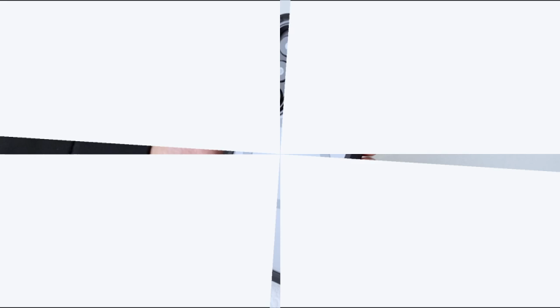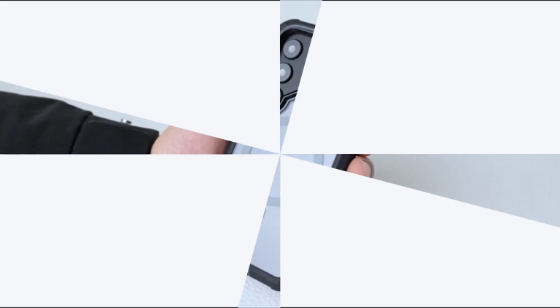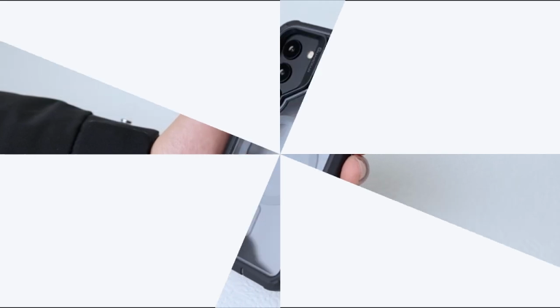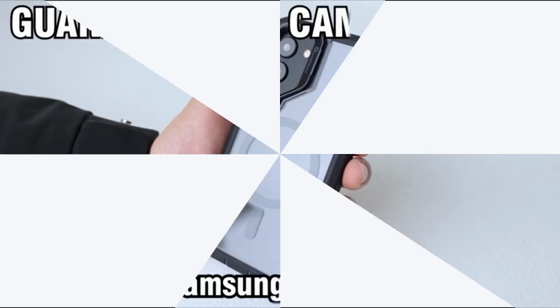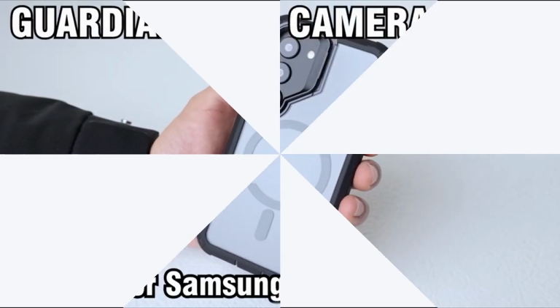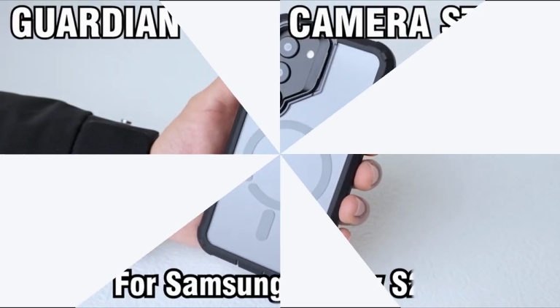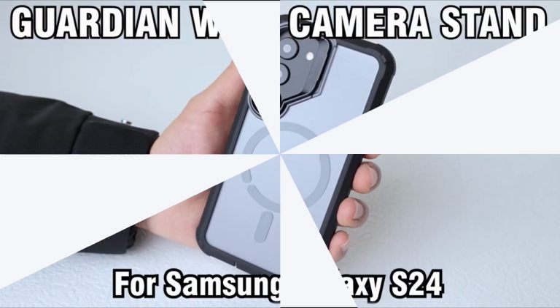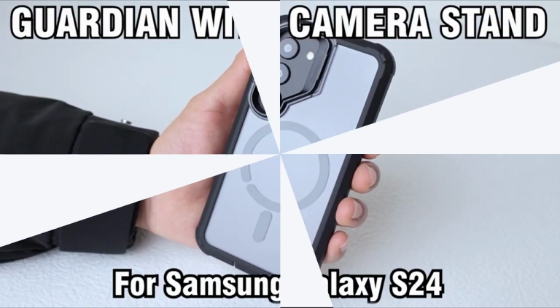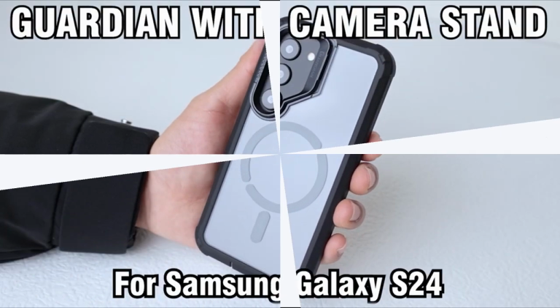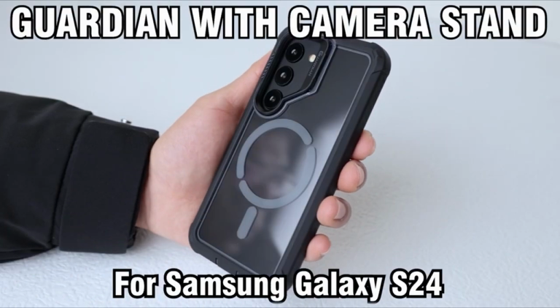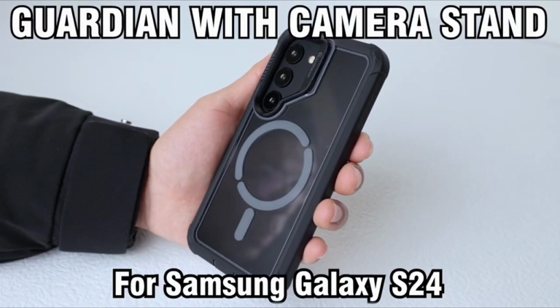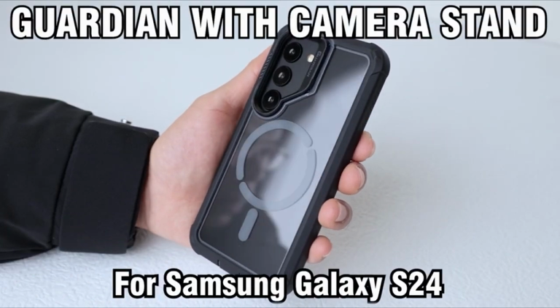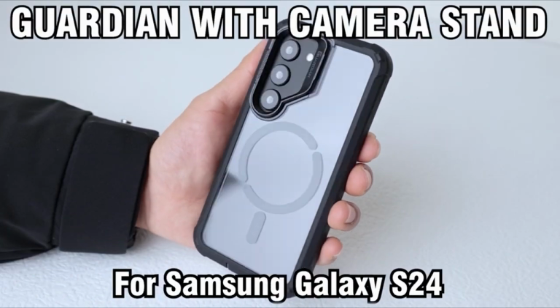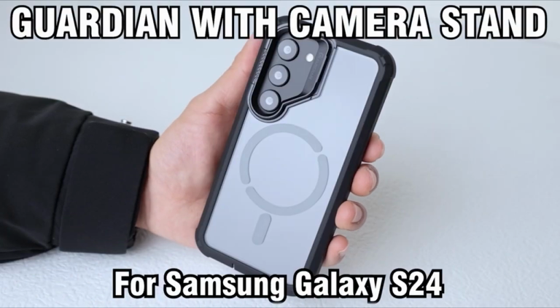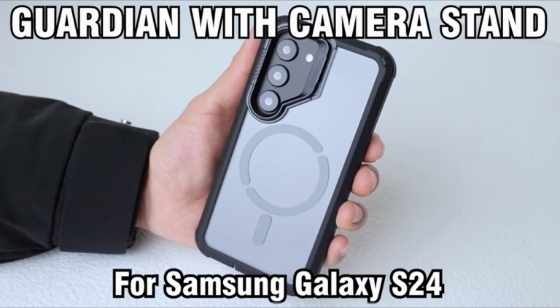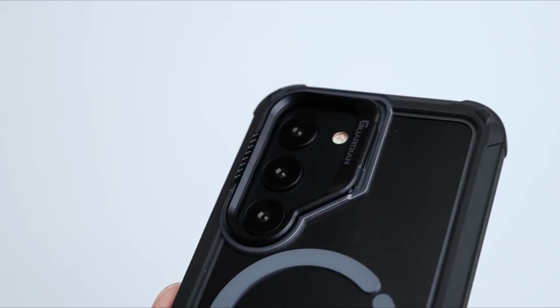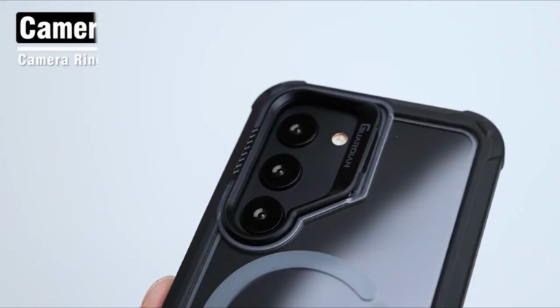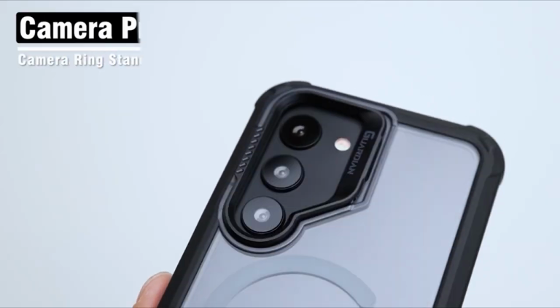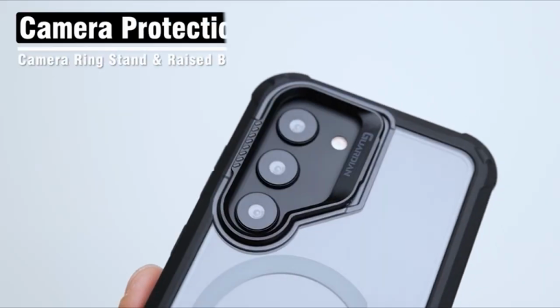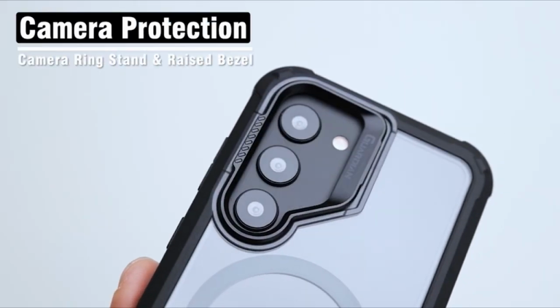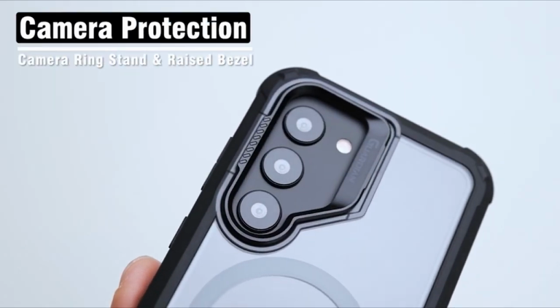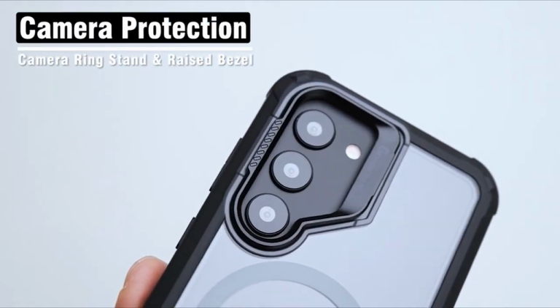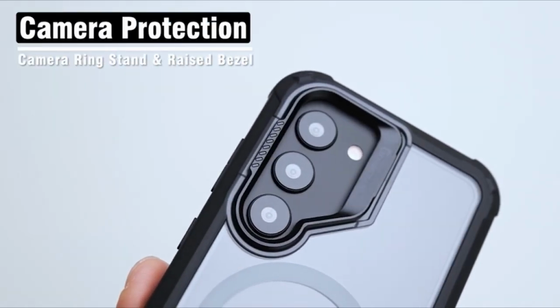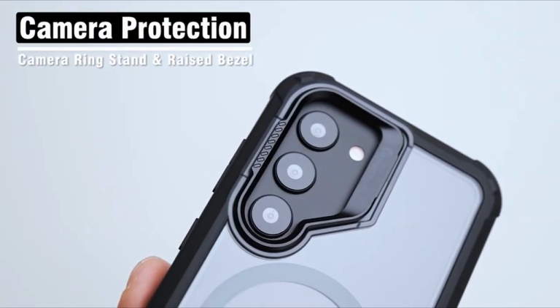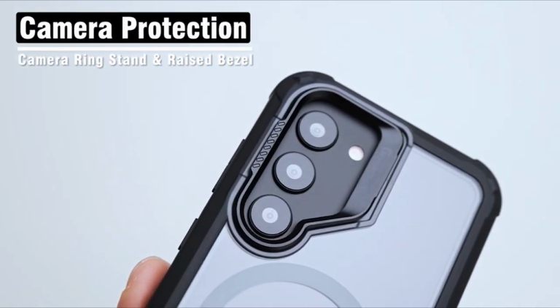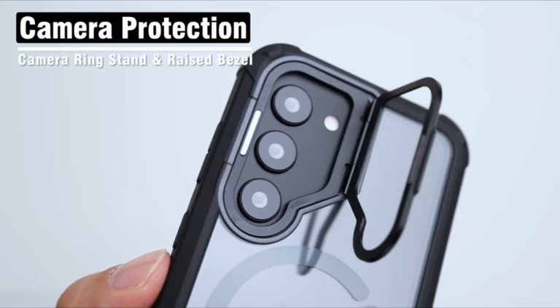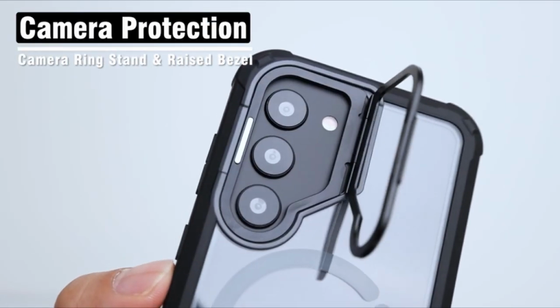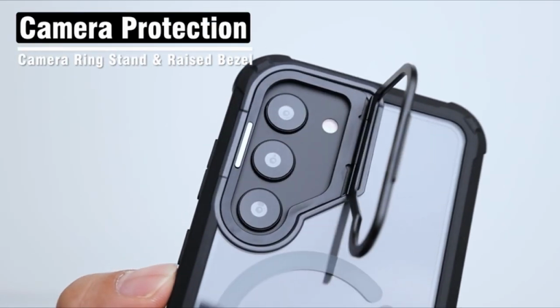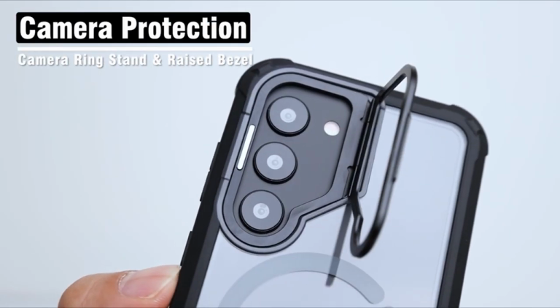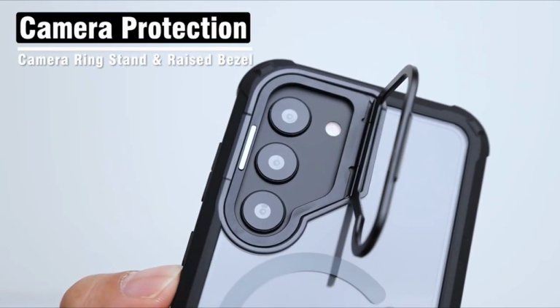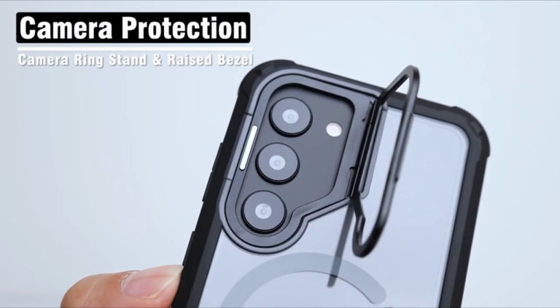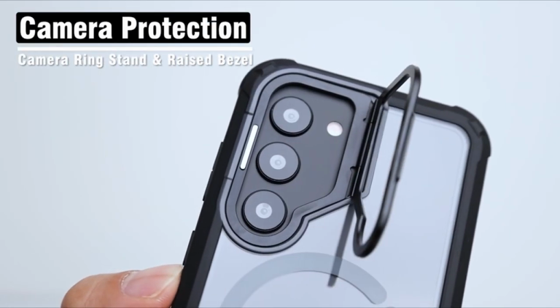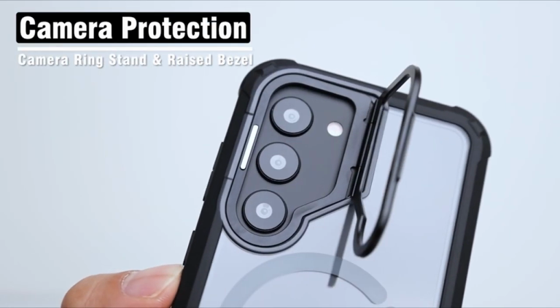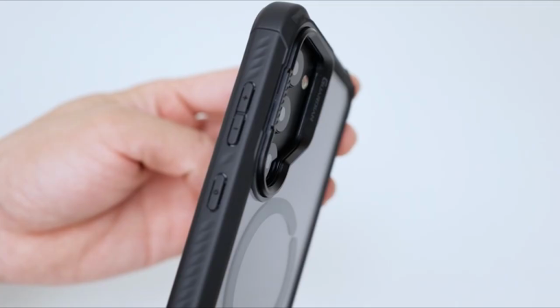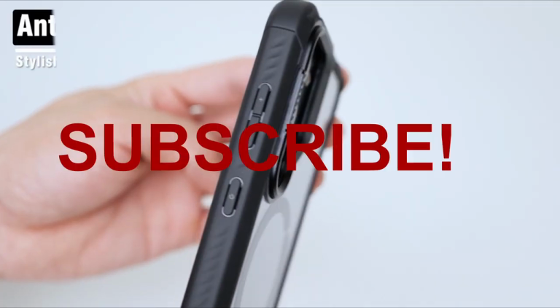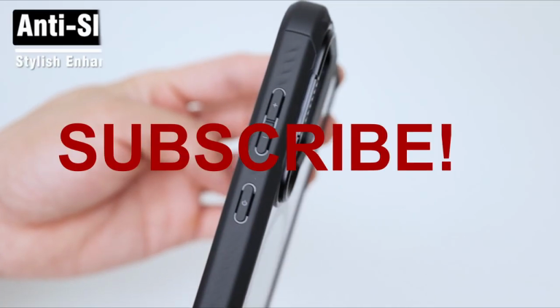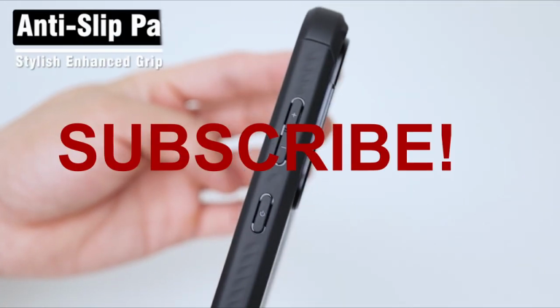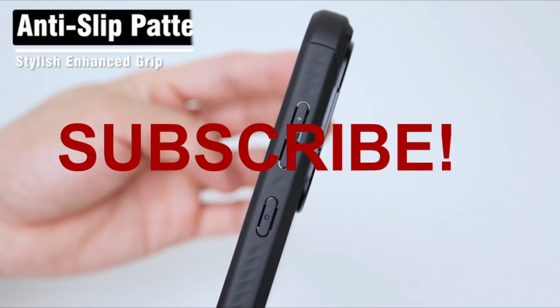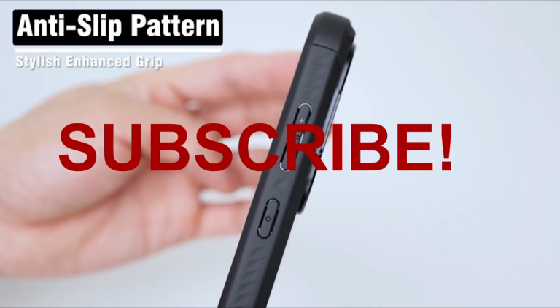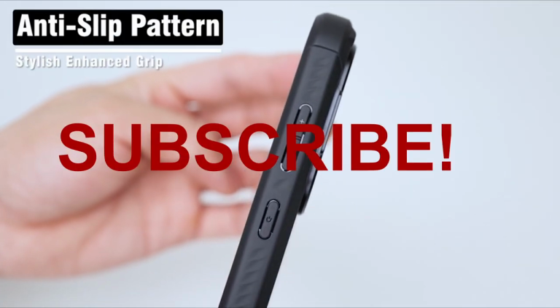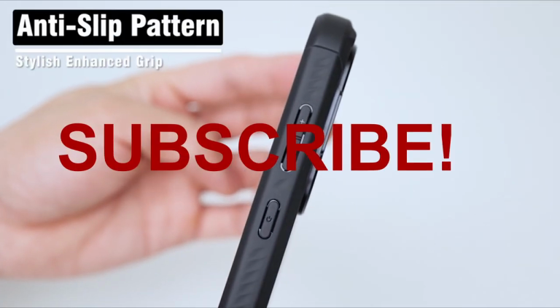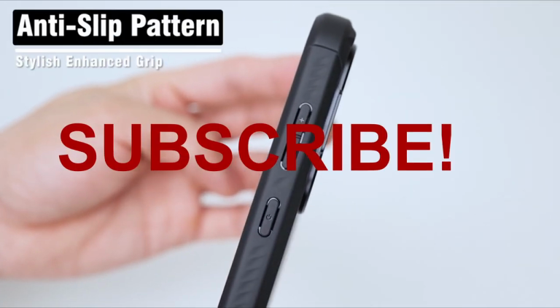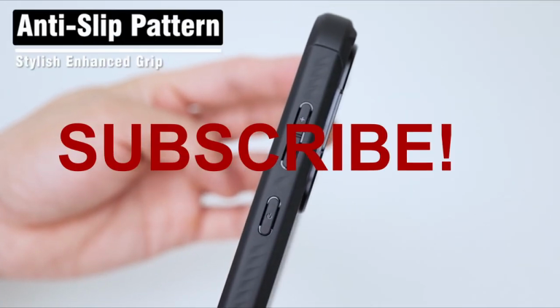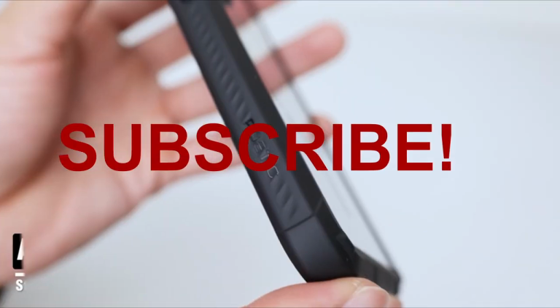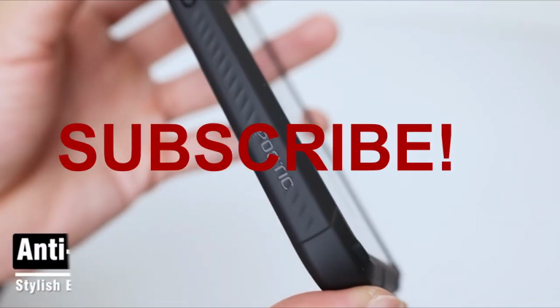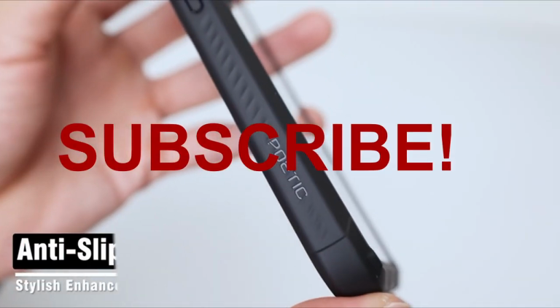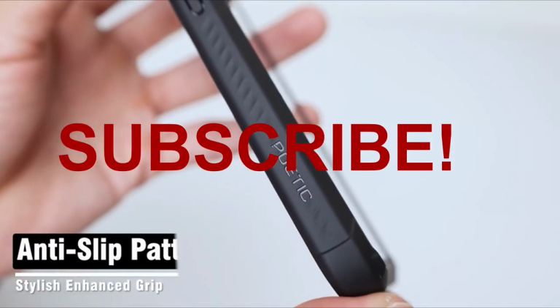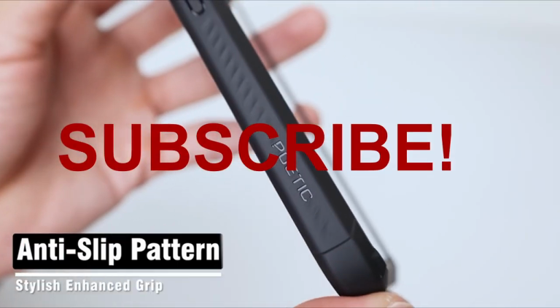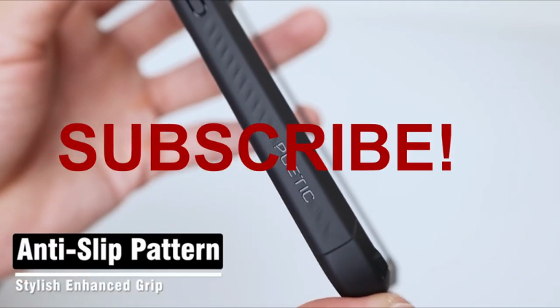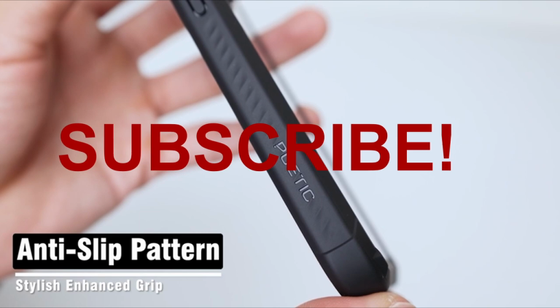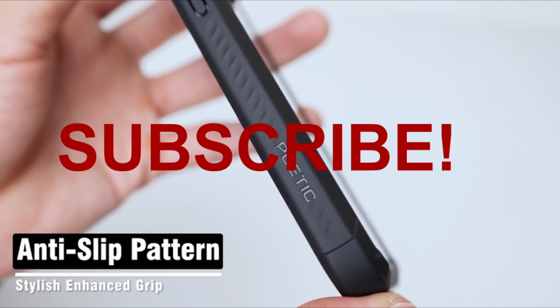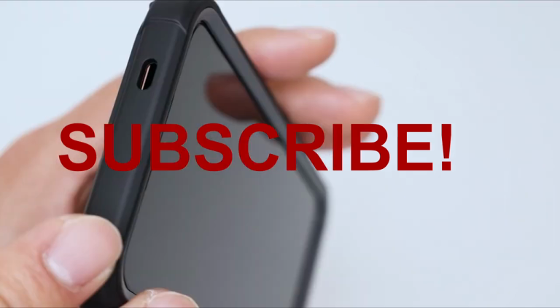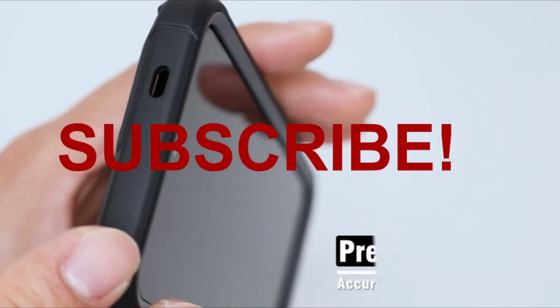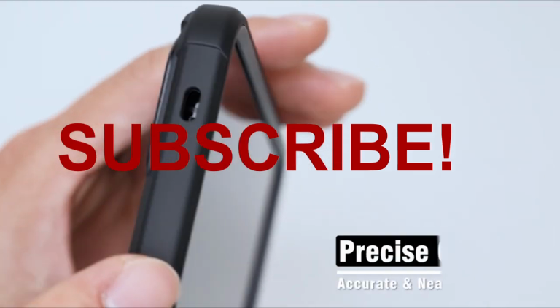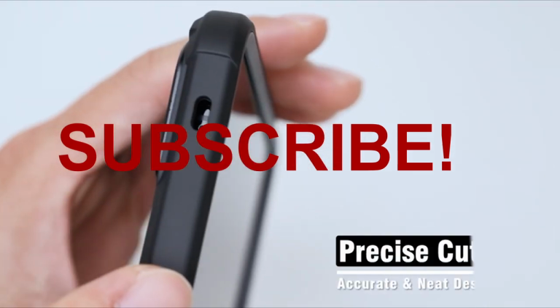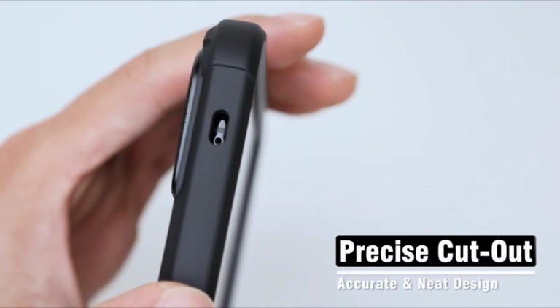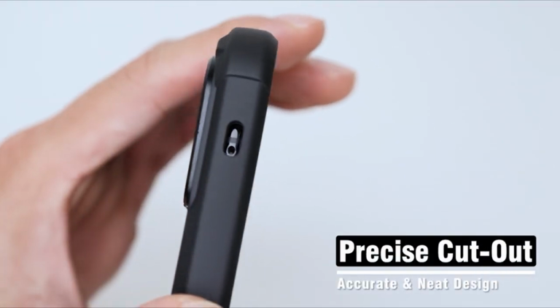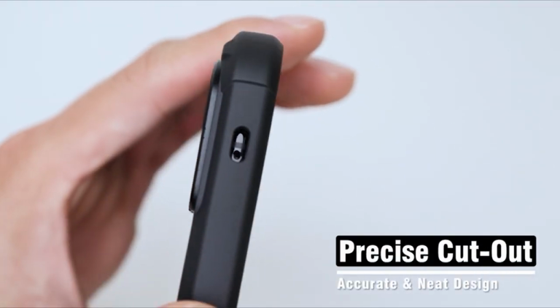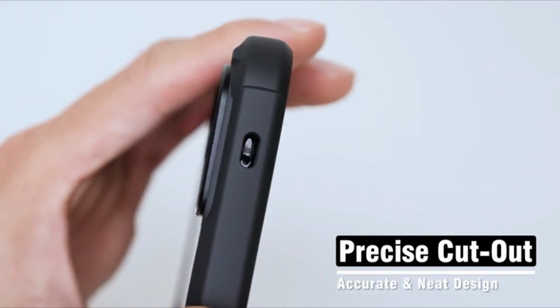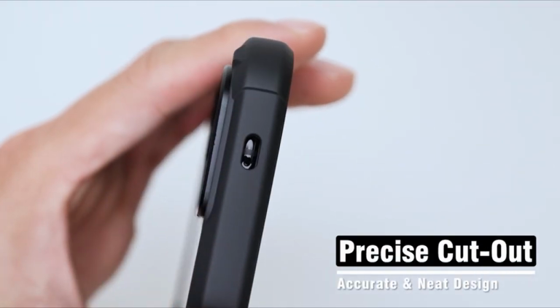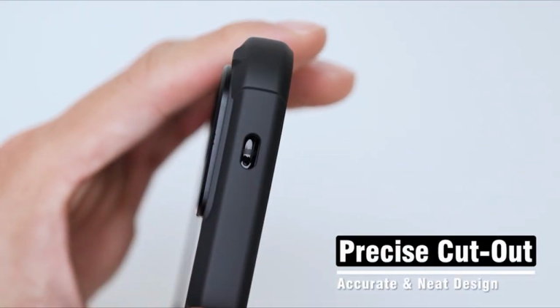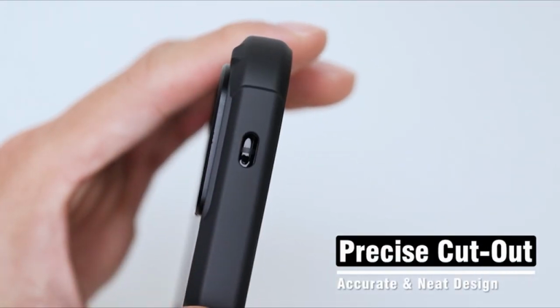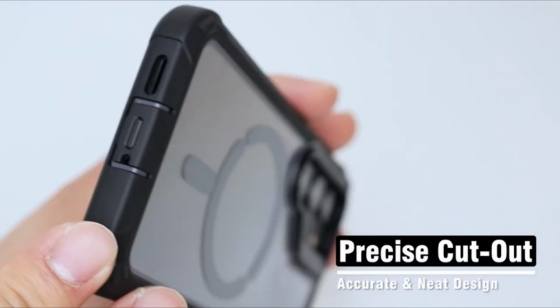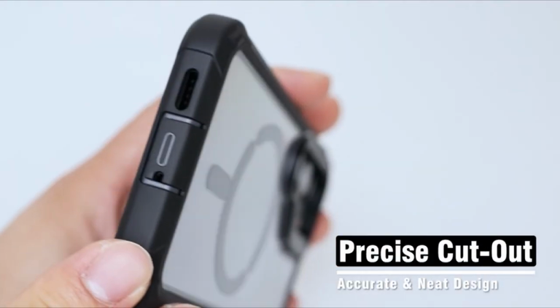Hello everyone, I am back with another video about the best Galaxy S24 Ultra Poetic Cases you can buy on Amazon.